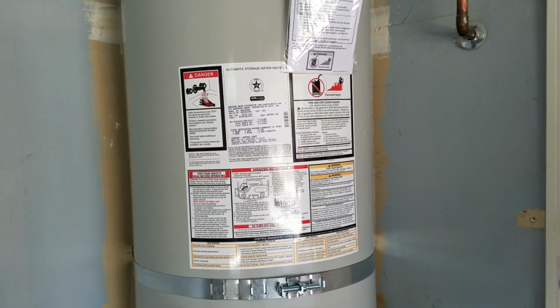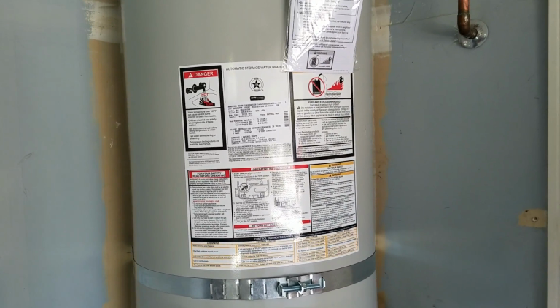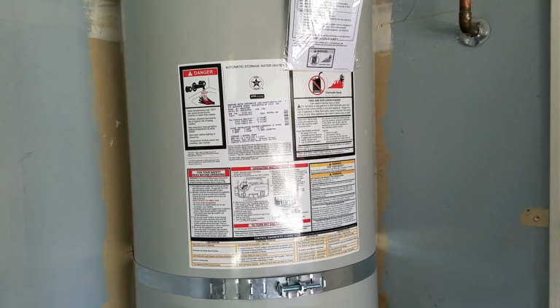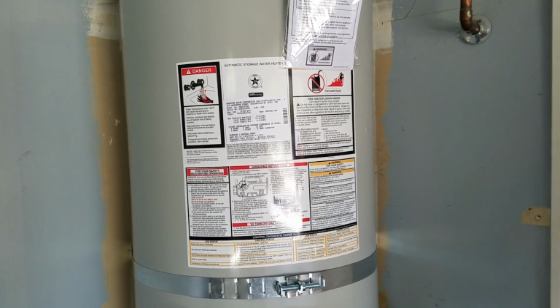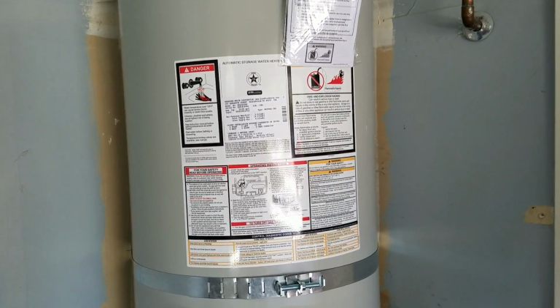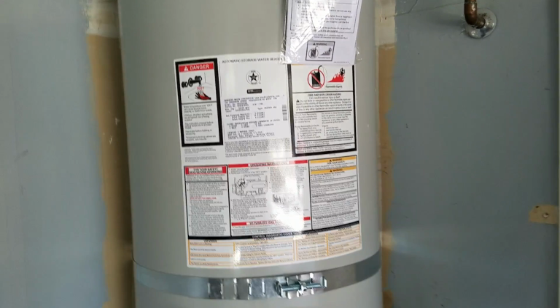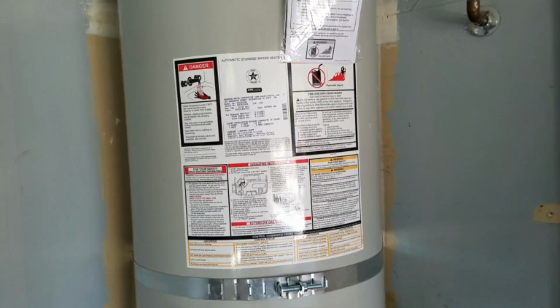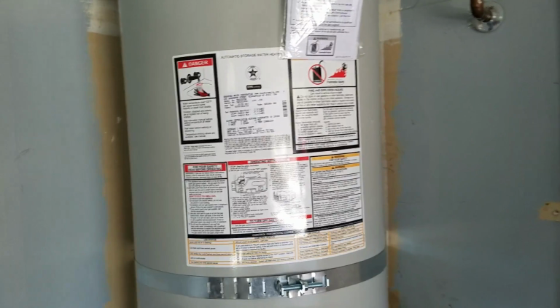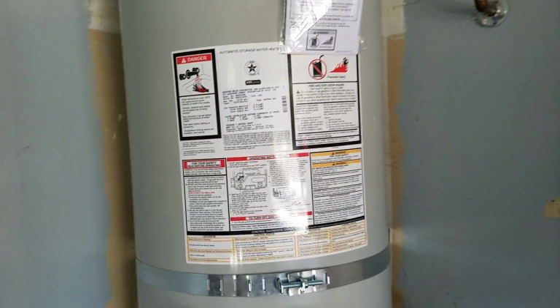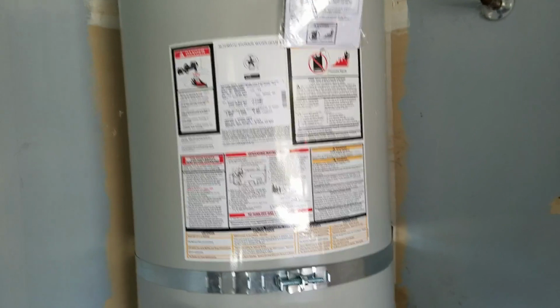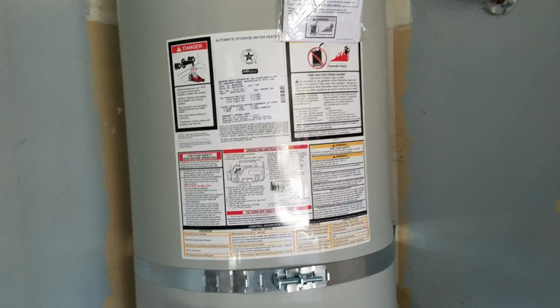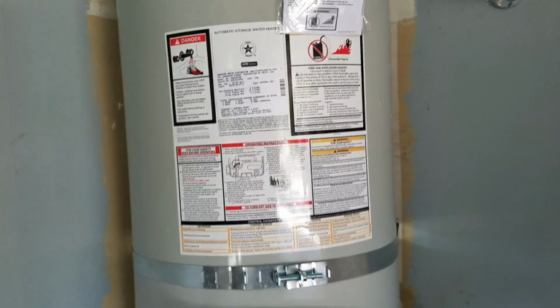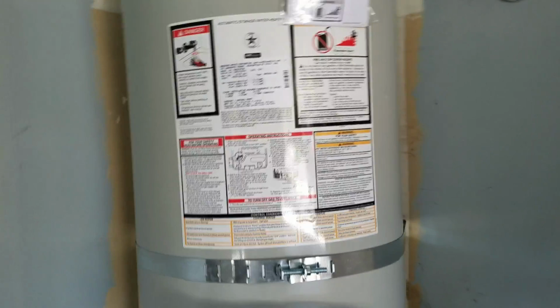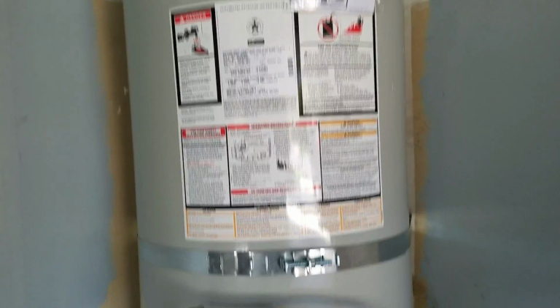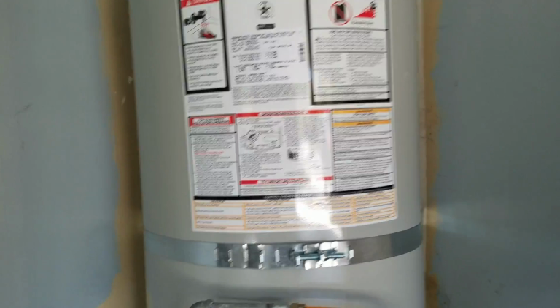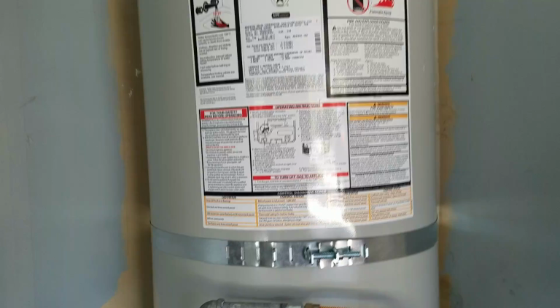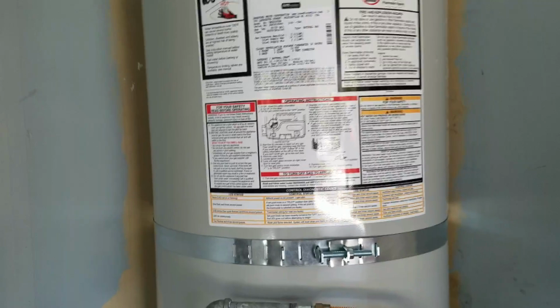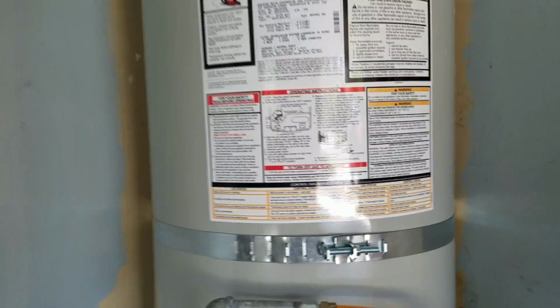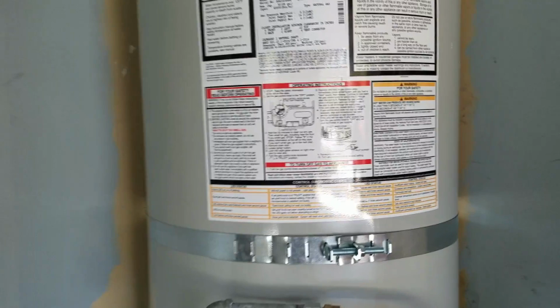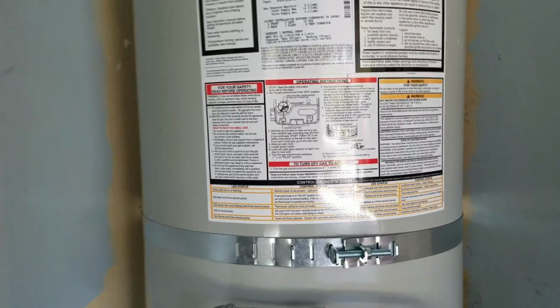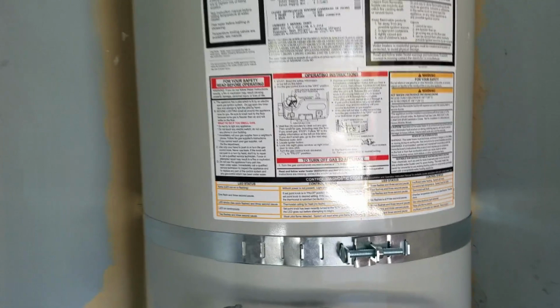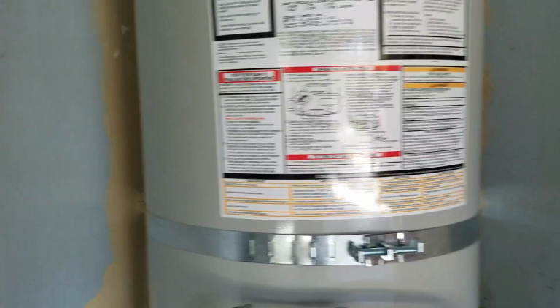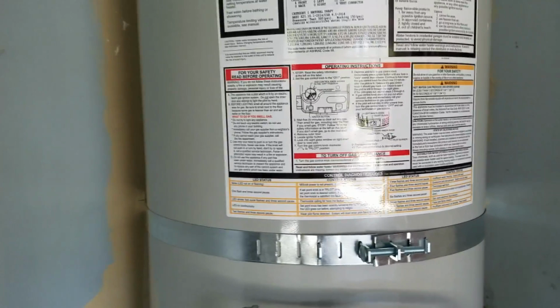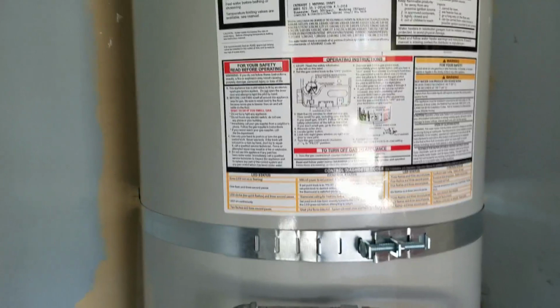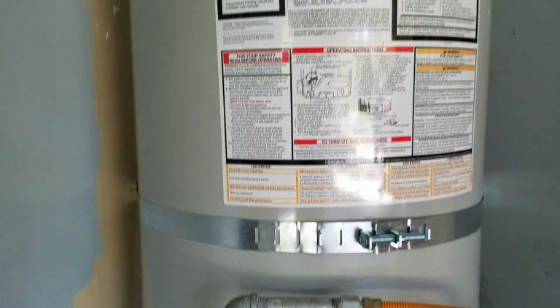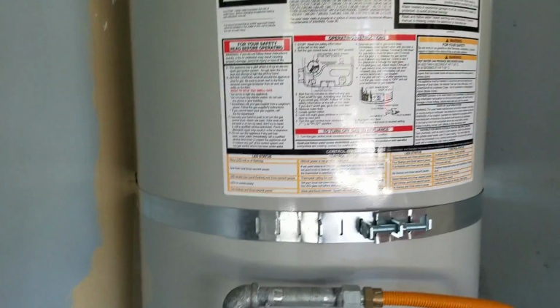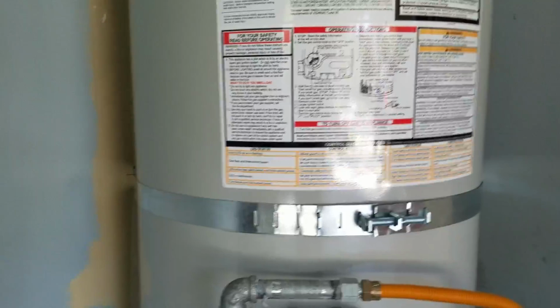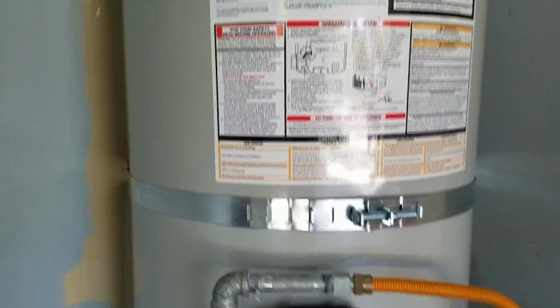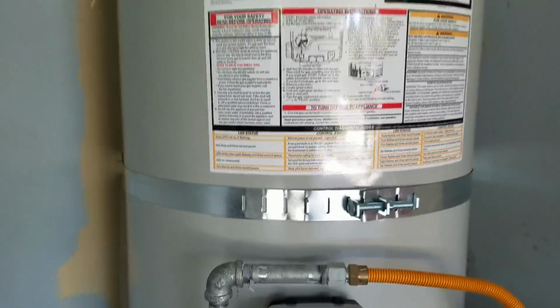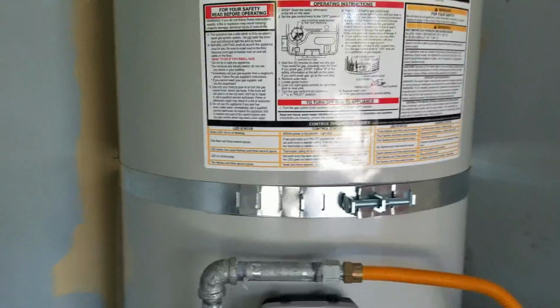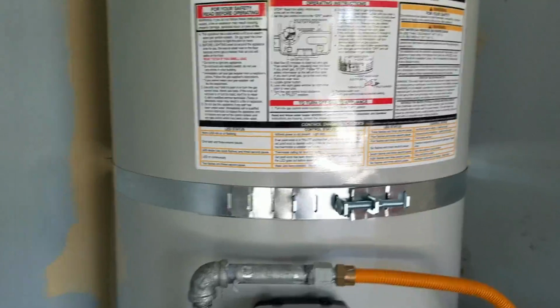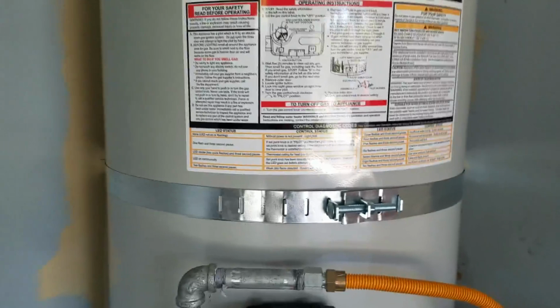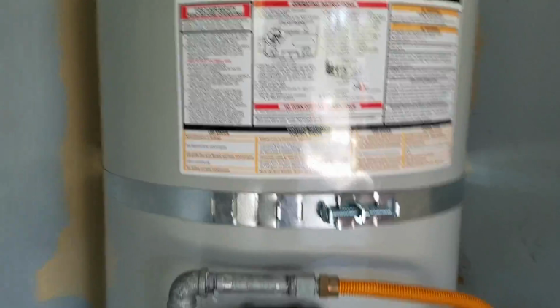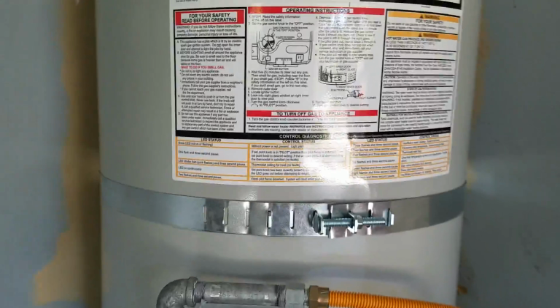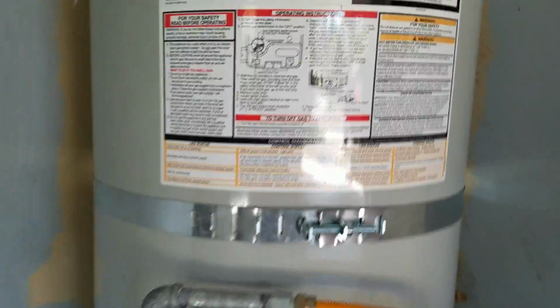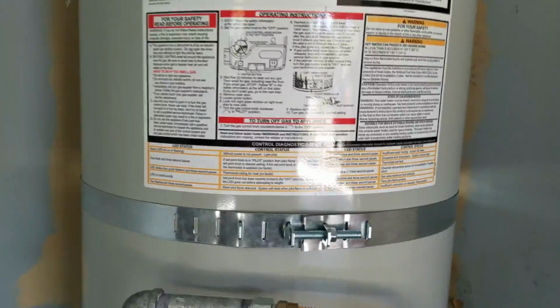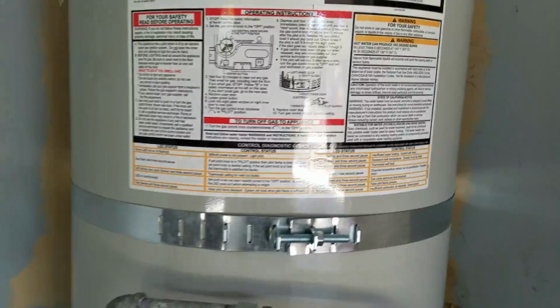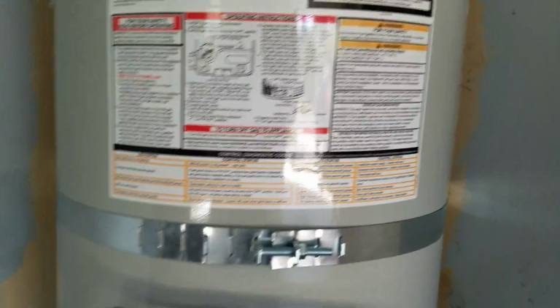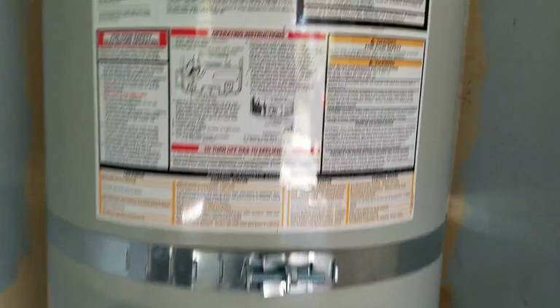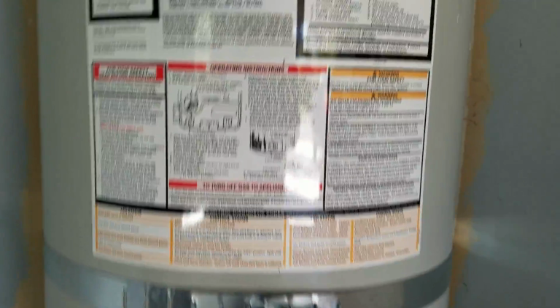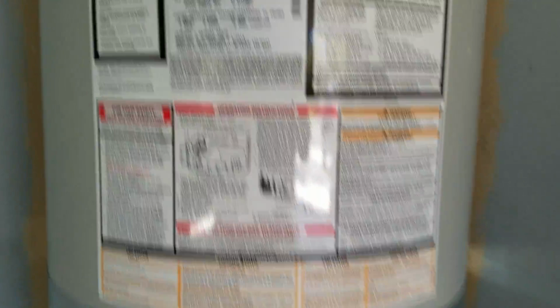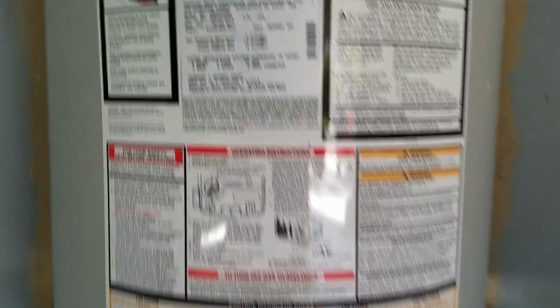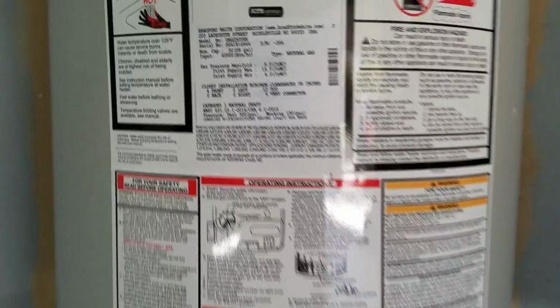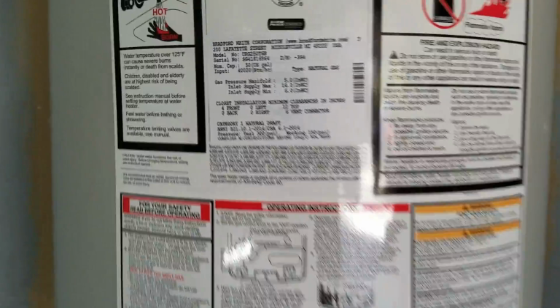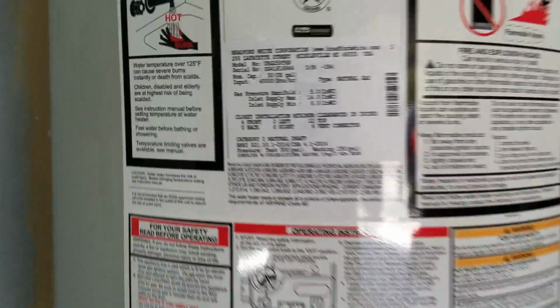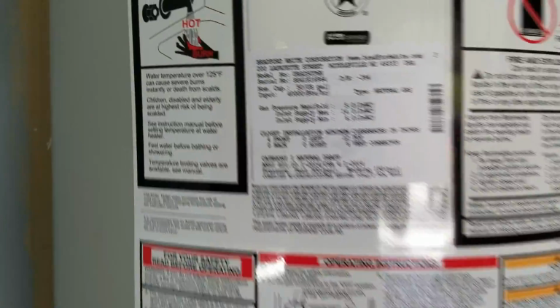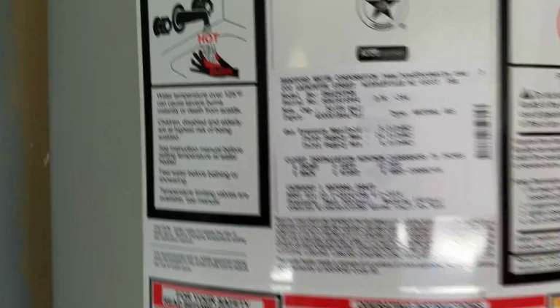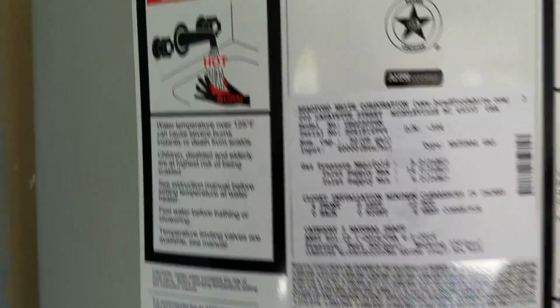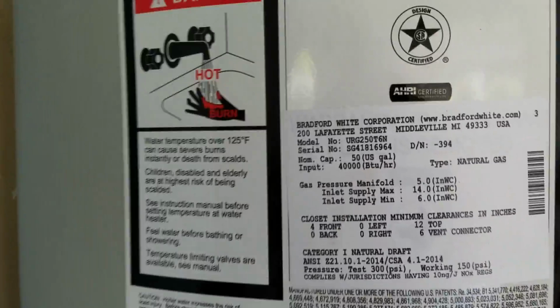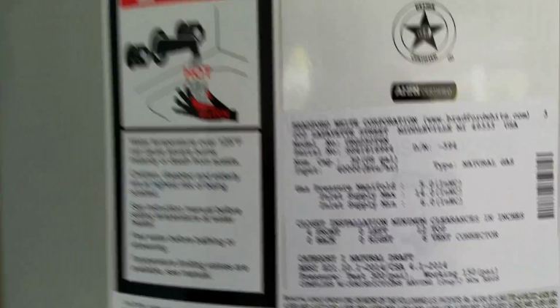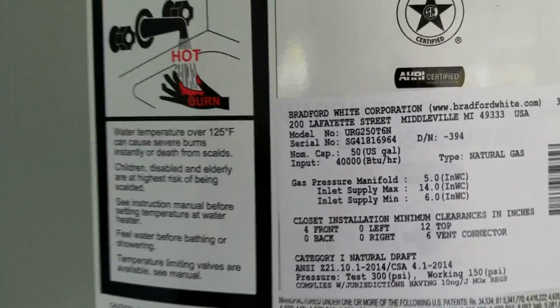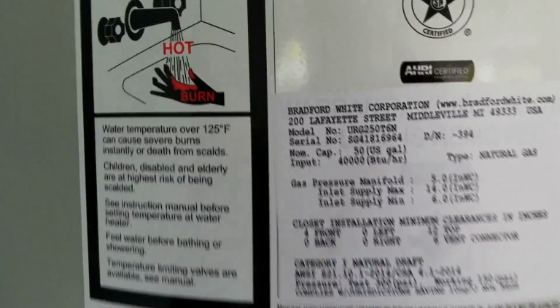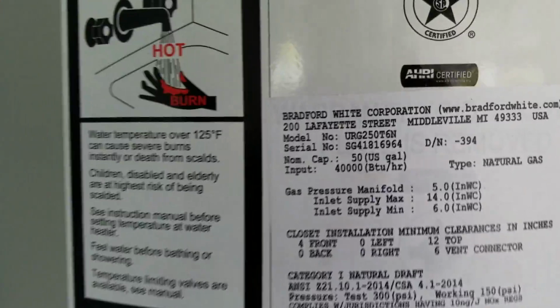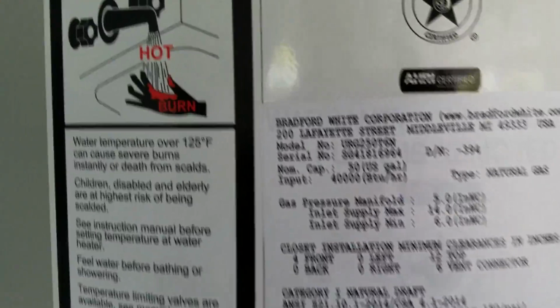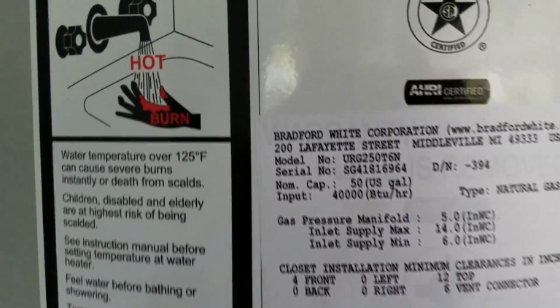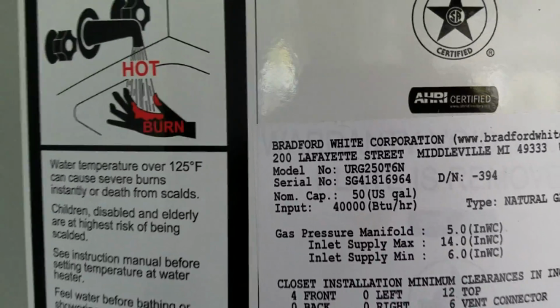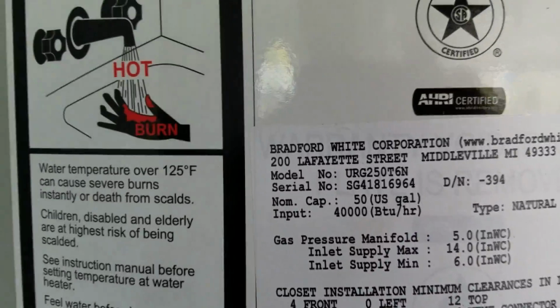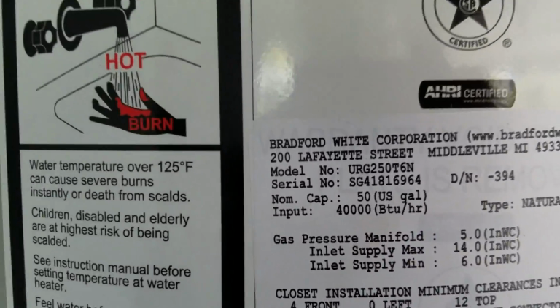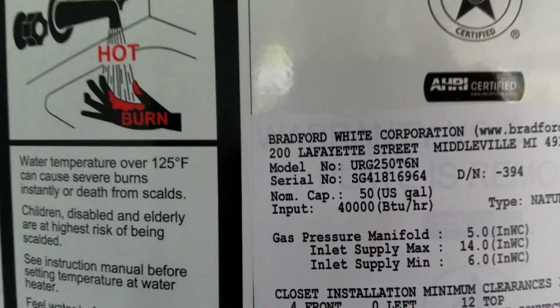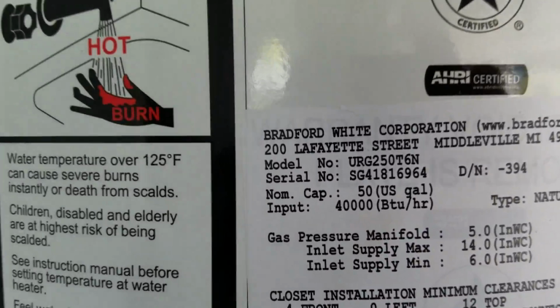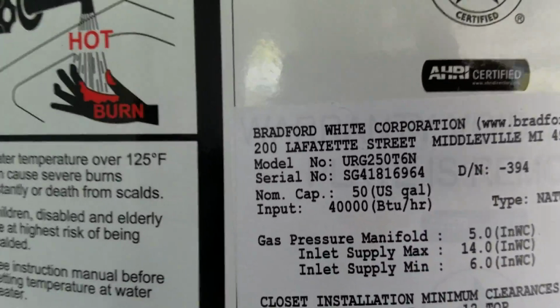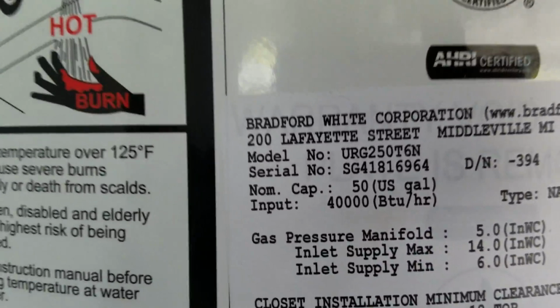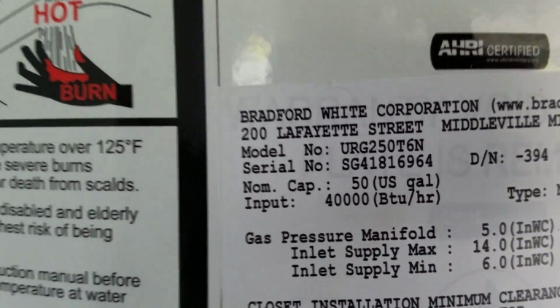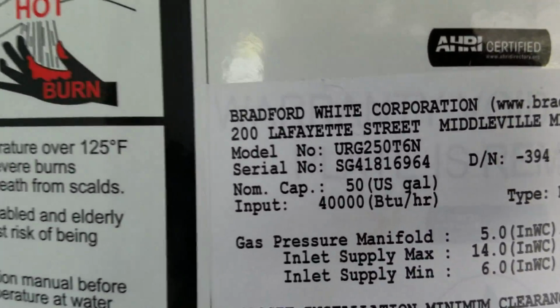We are in Fresno, Columbus, California, and we just finished installing this Bradford White 50 gallon natural gas water heater.